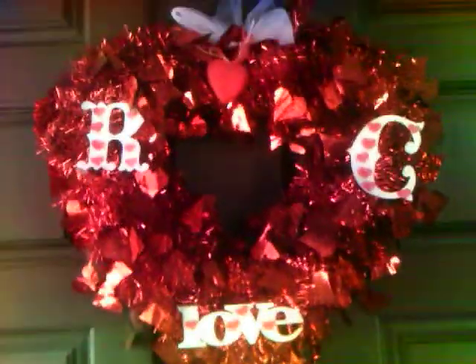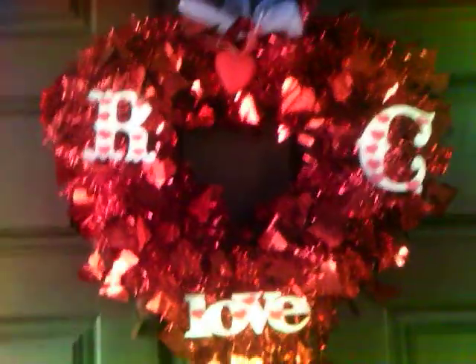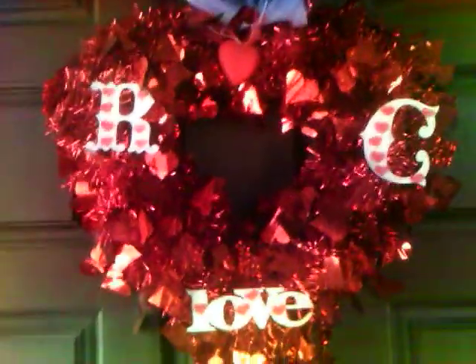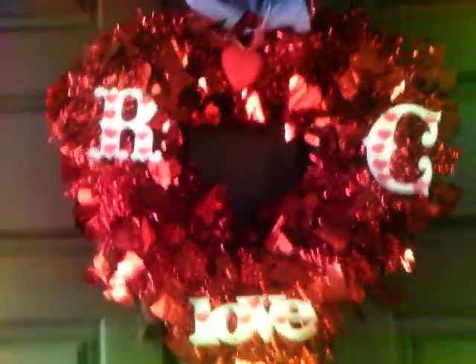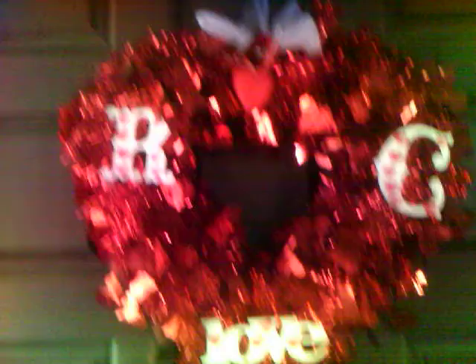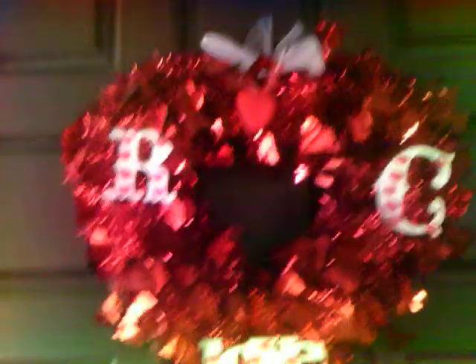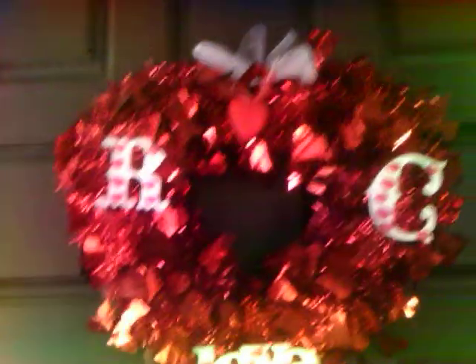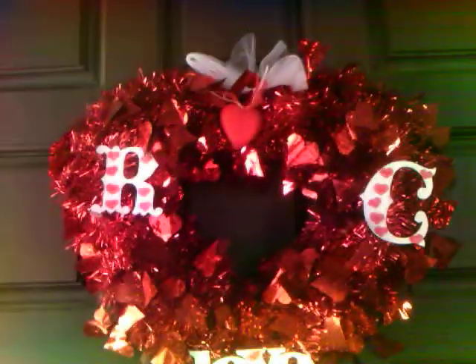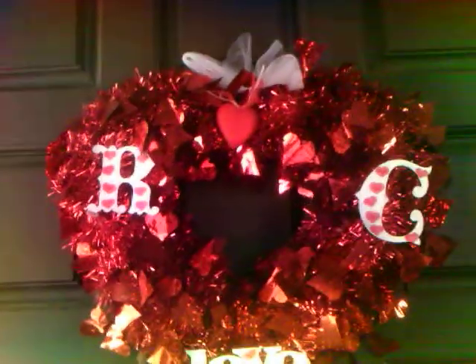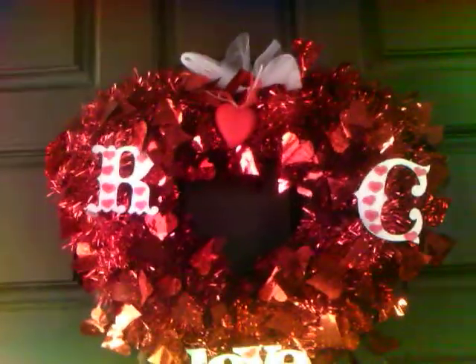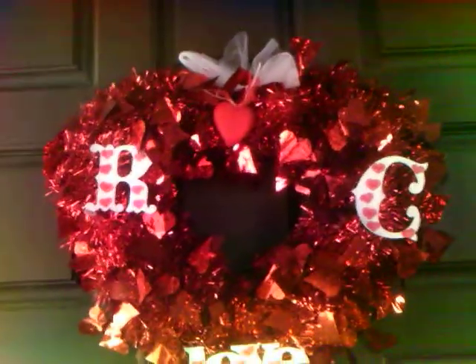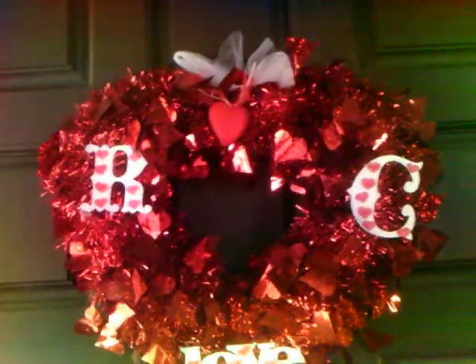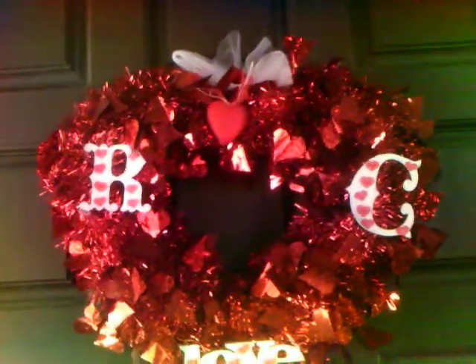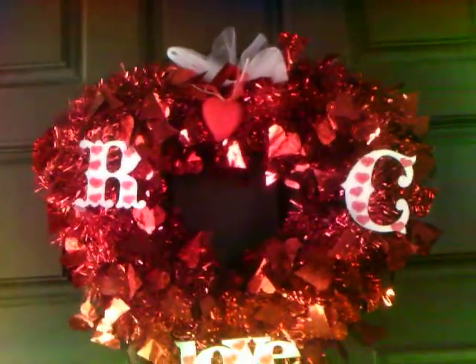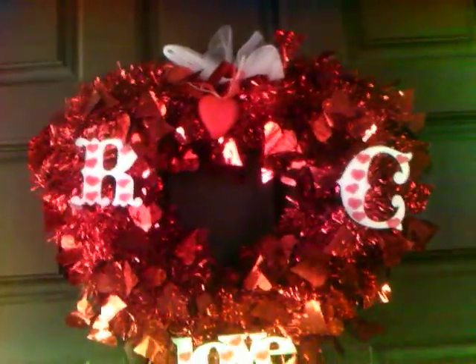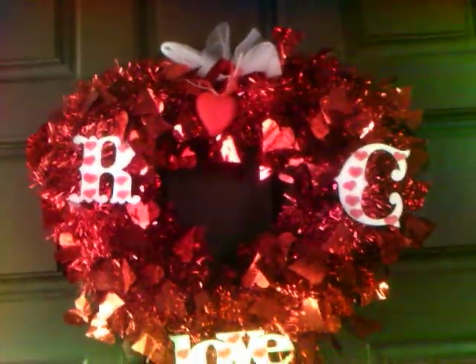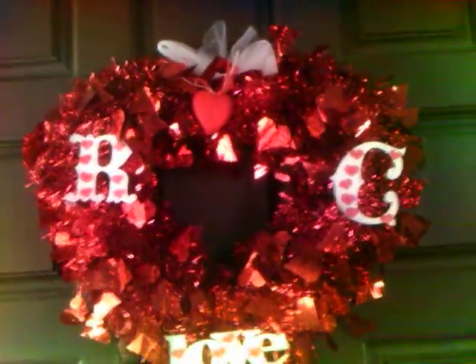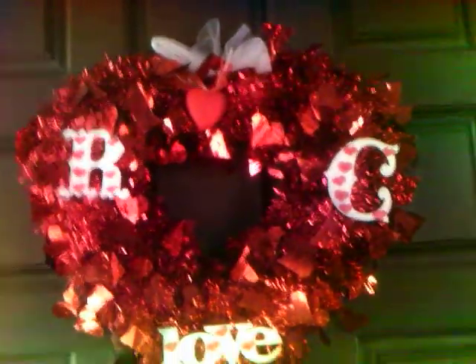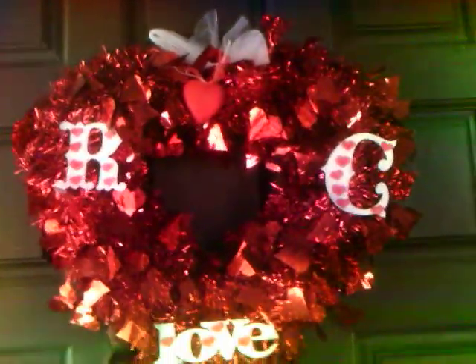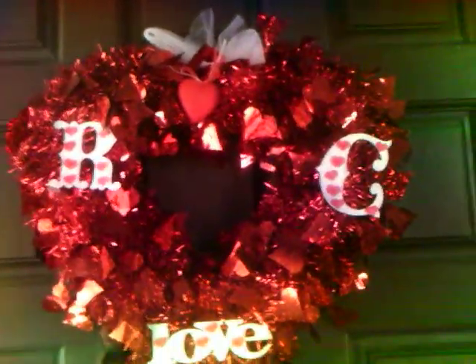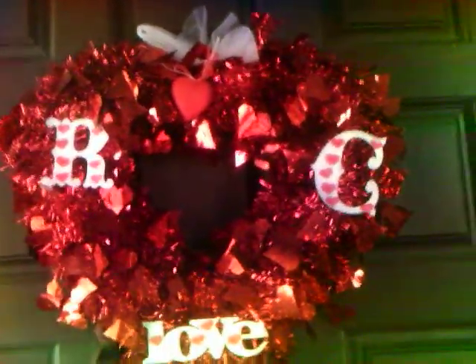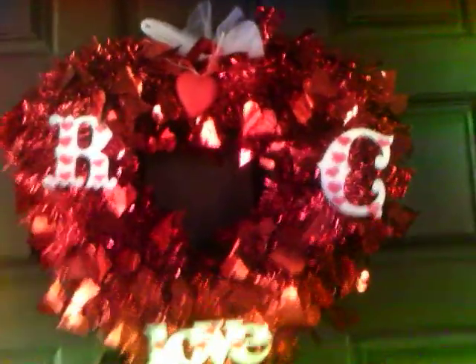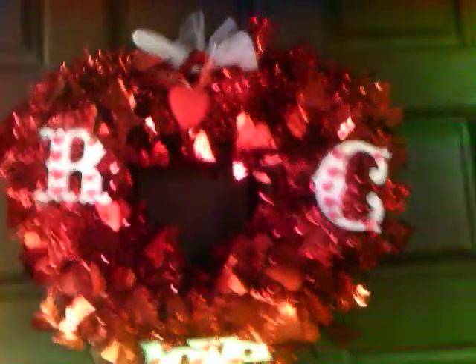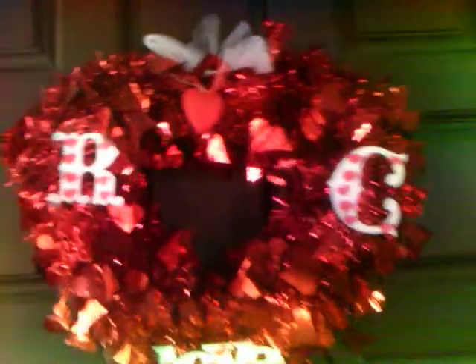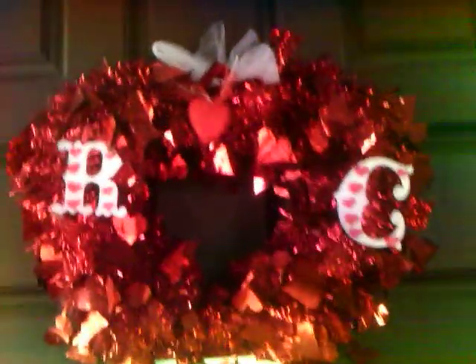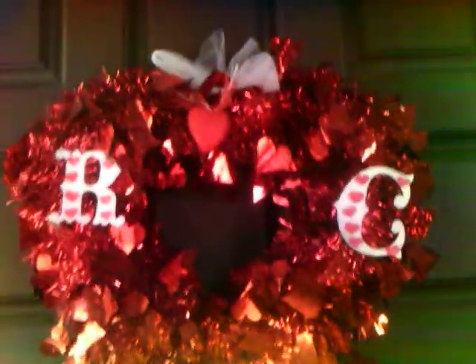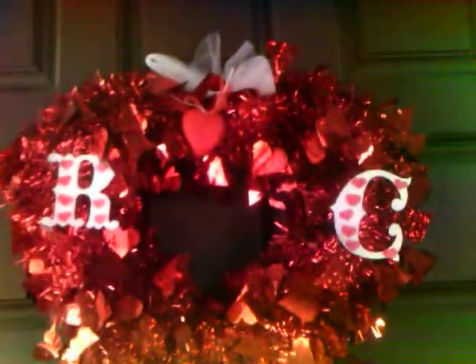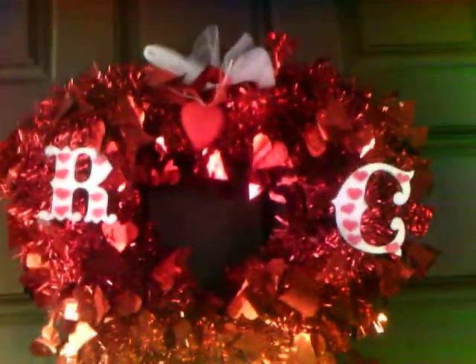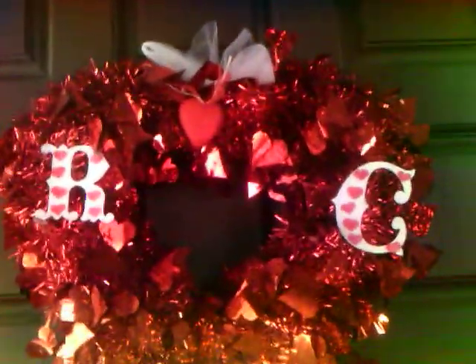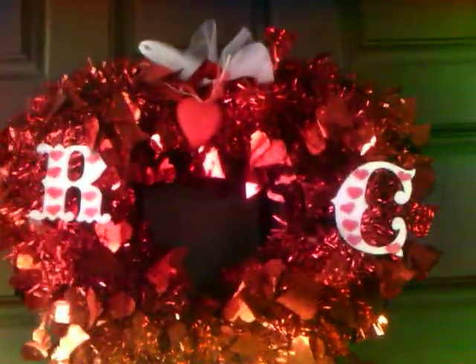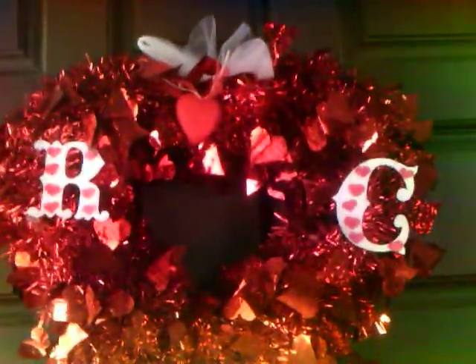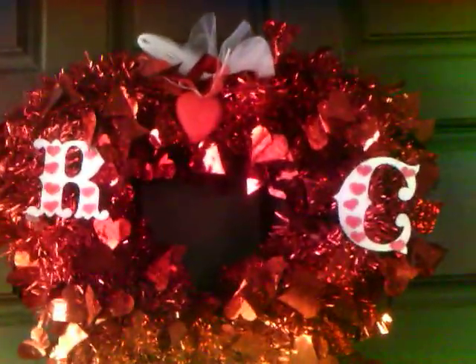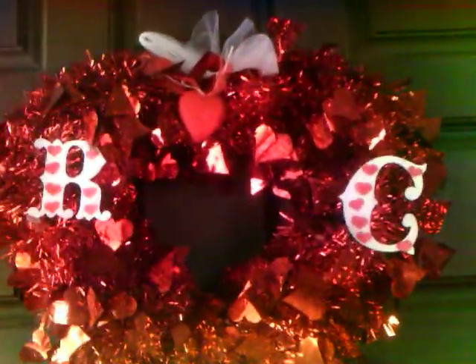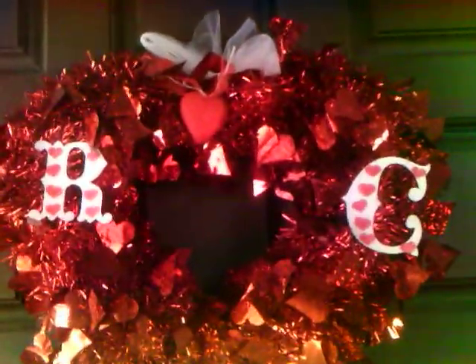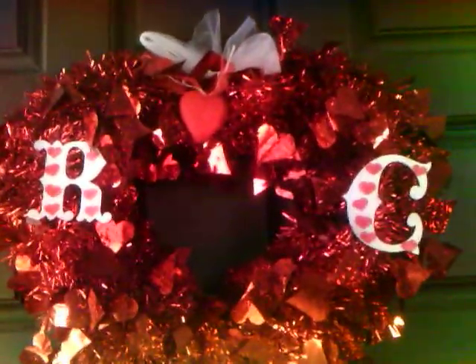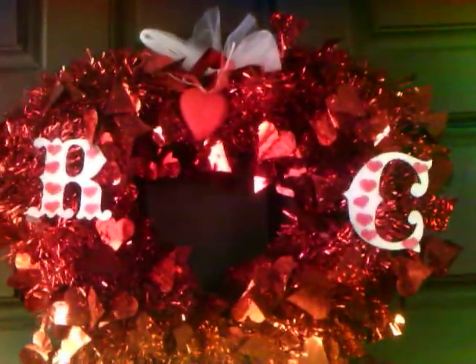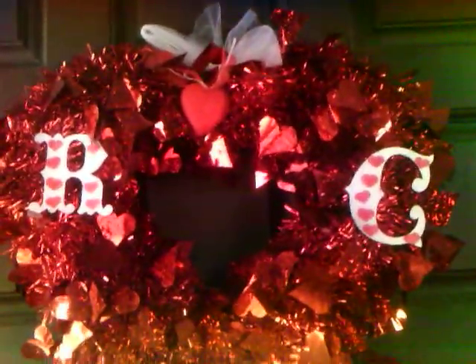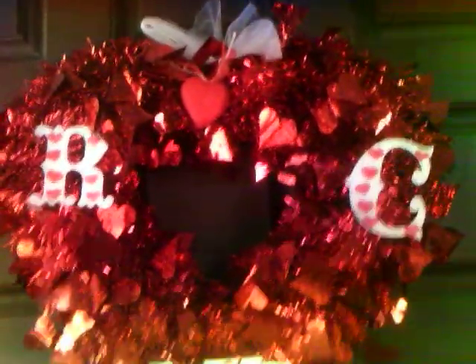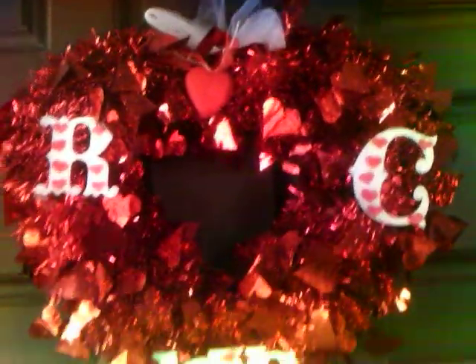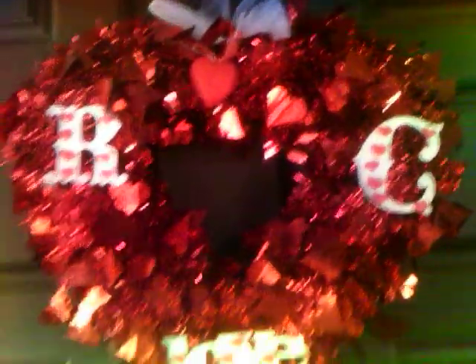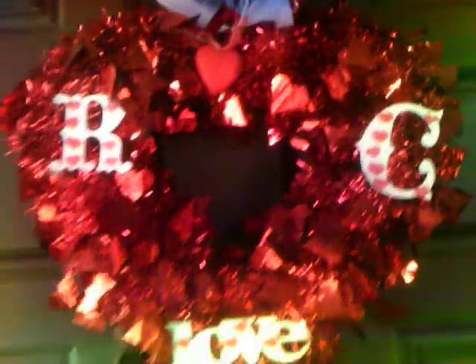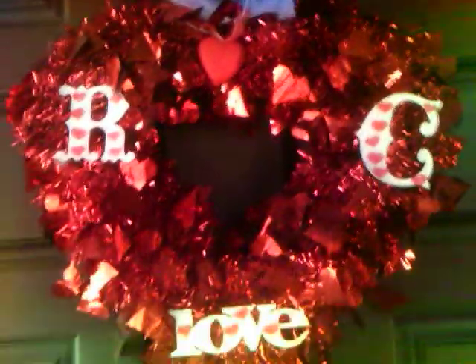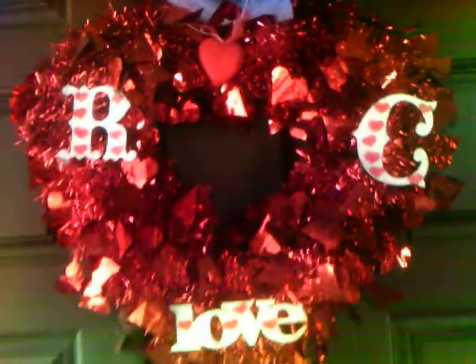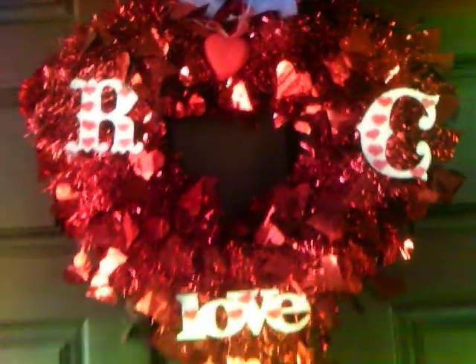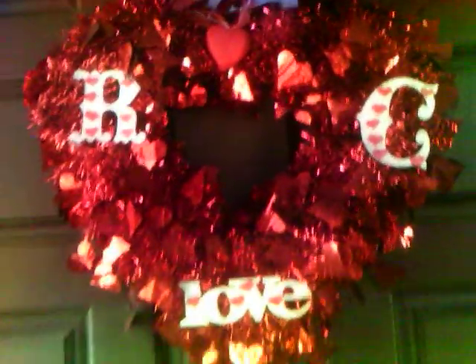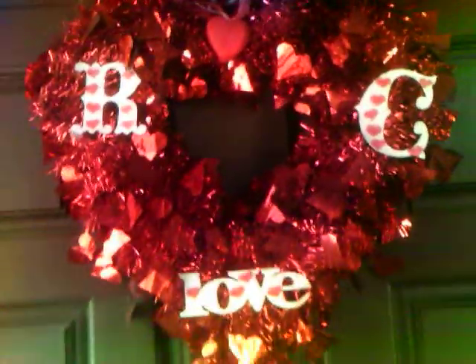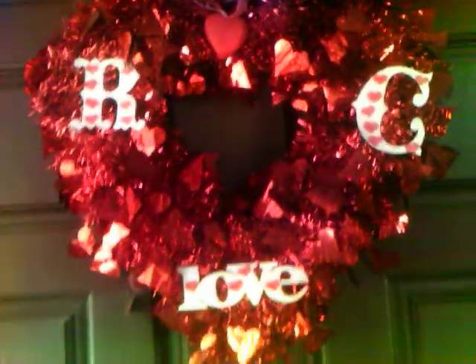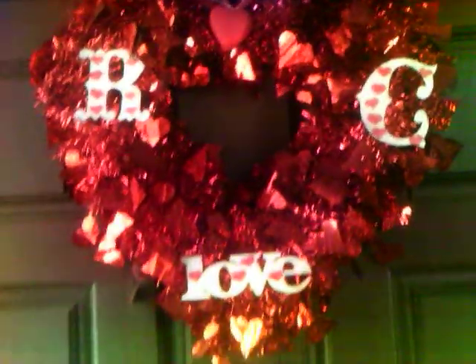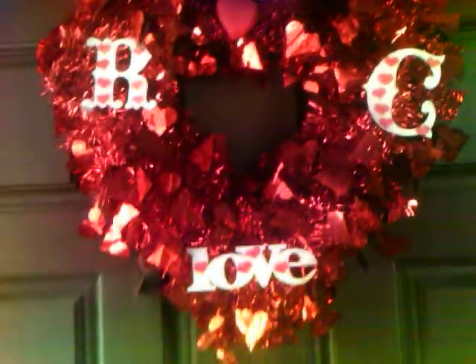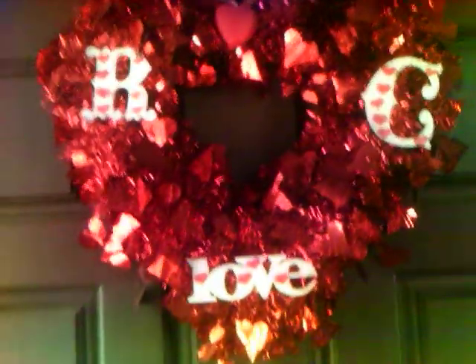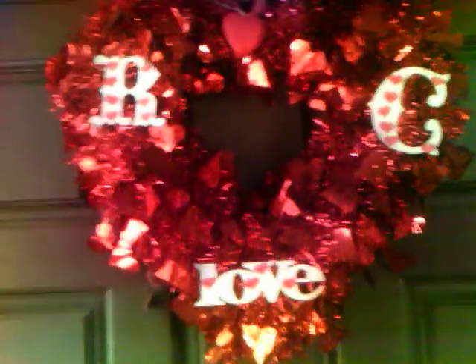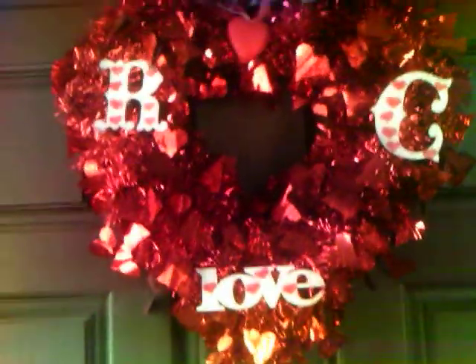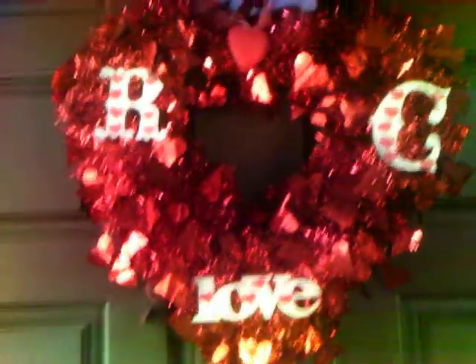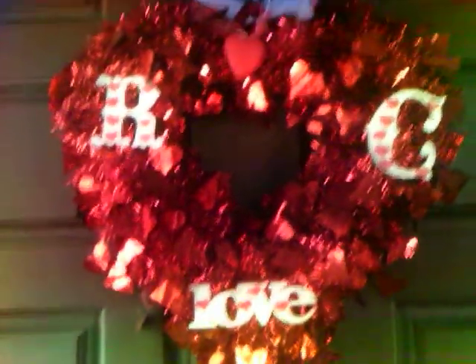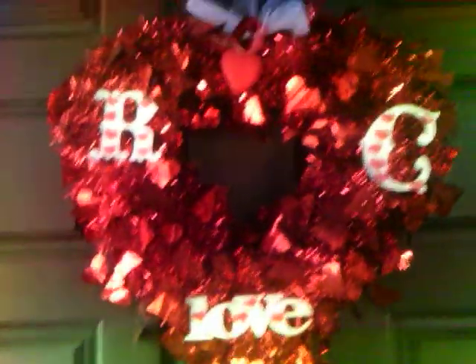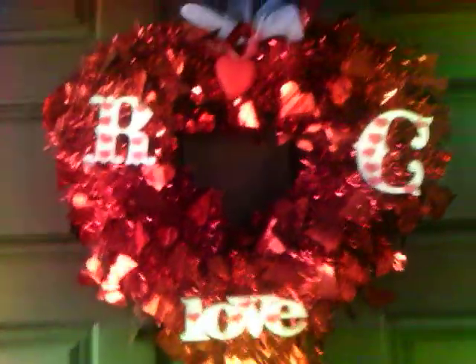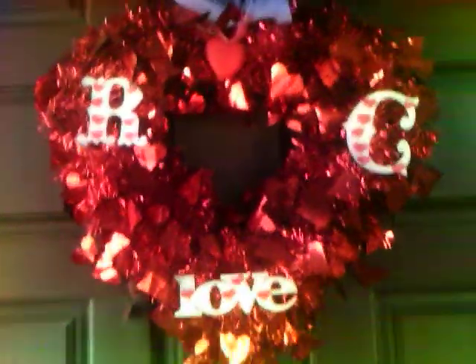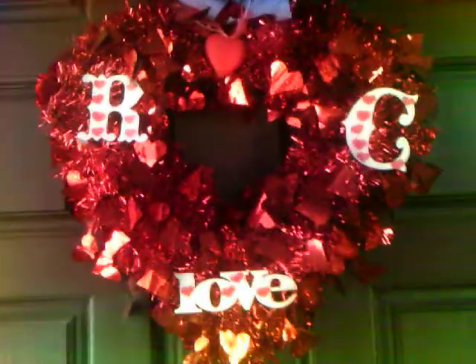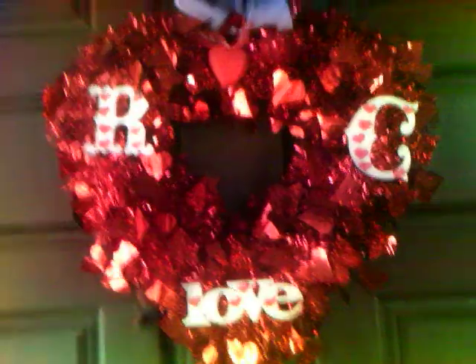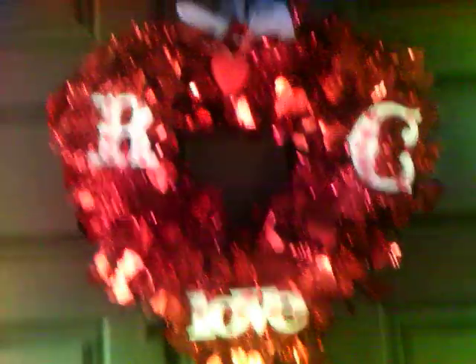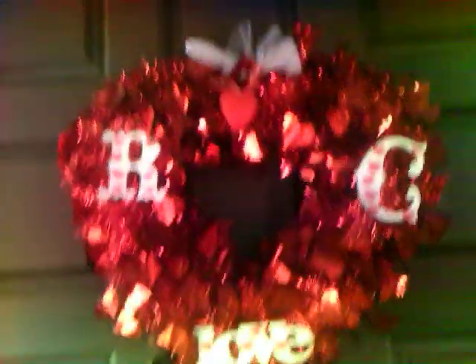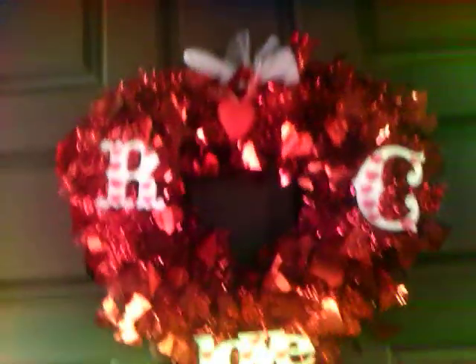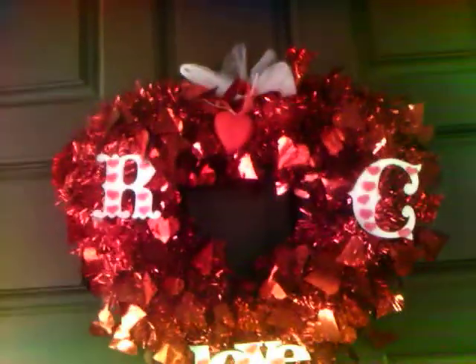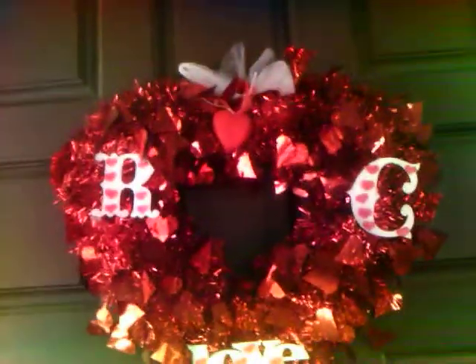I just wanted to share my wreath with you guys, so let me know what you think. Thanks for watching, everyone.